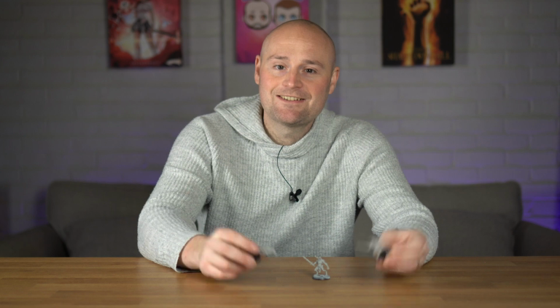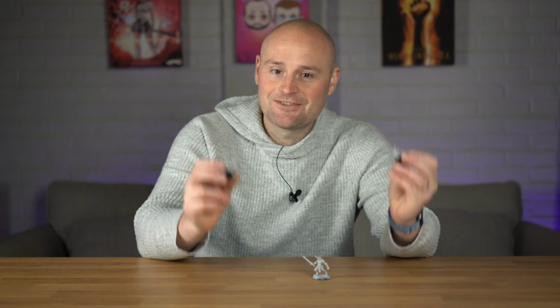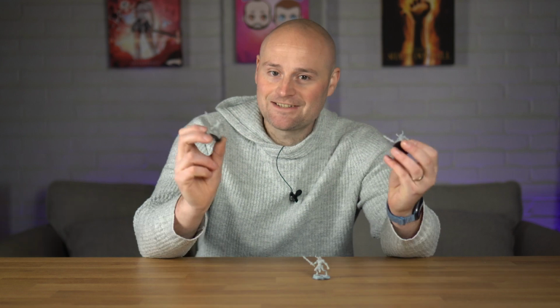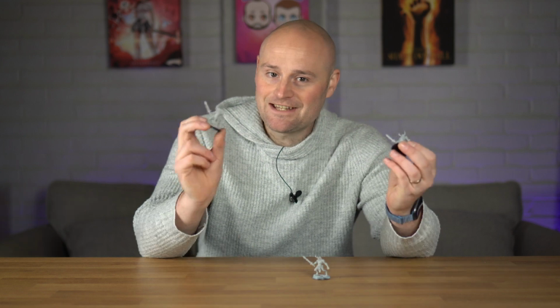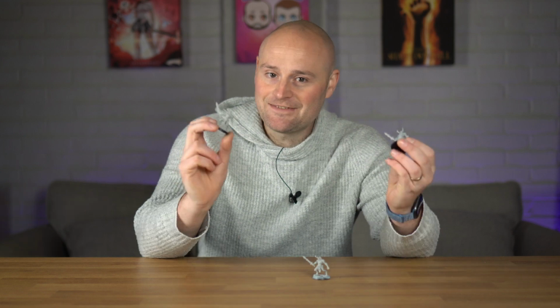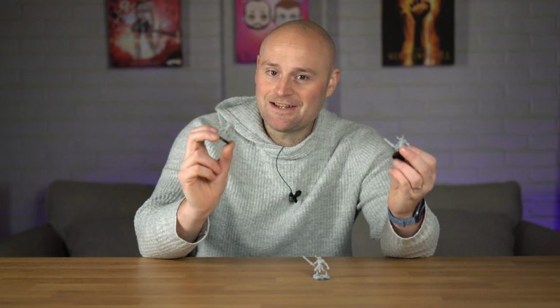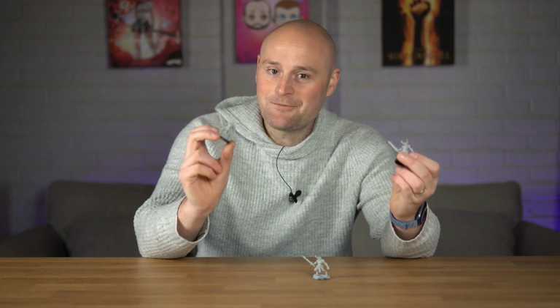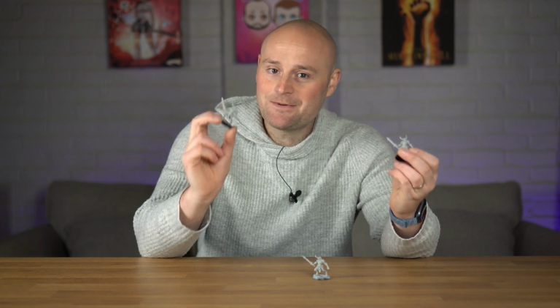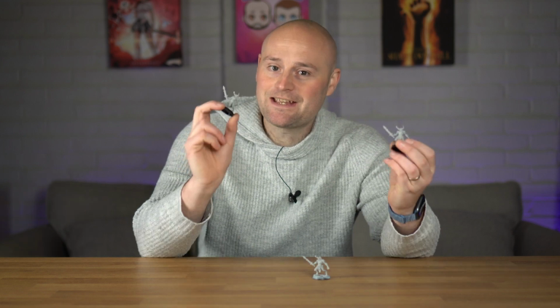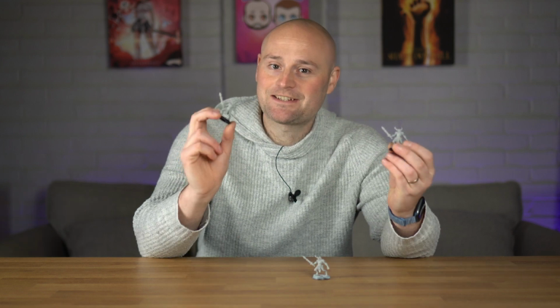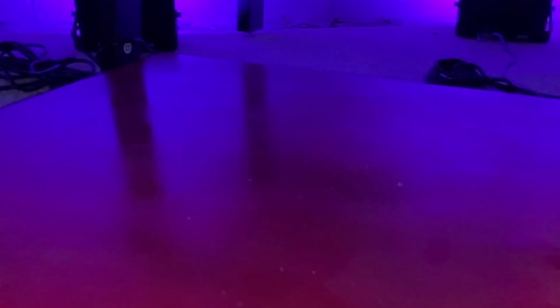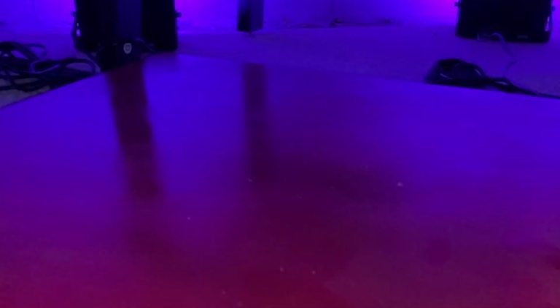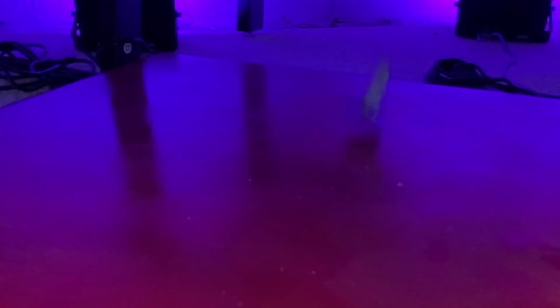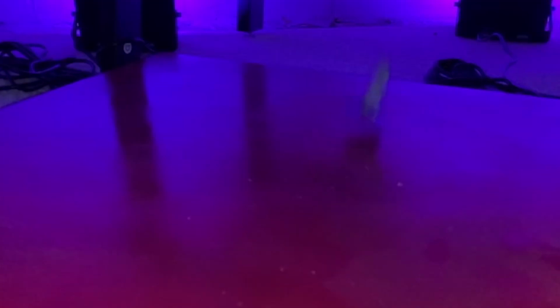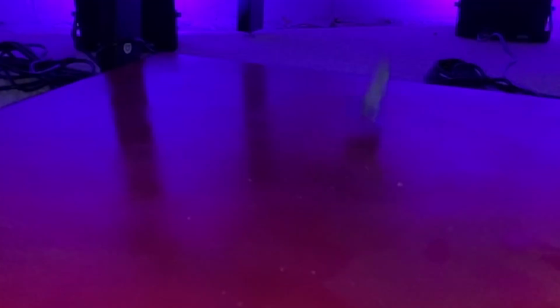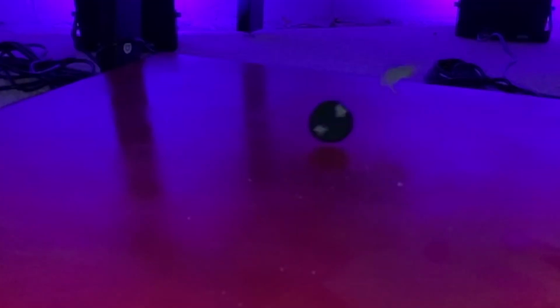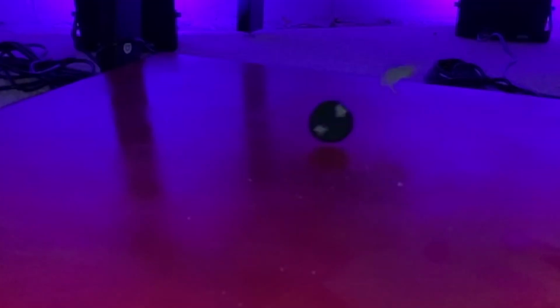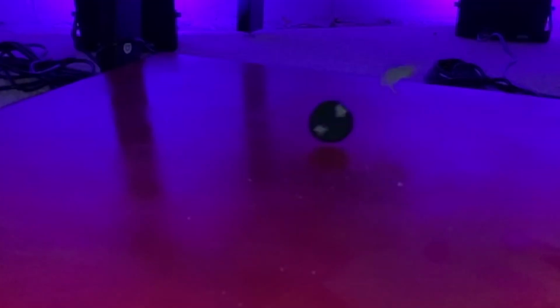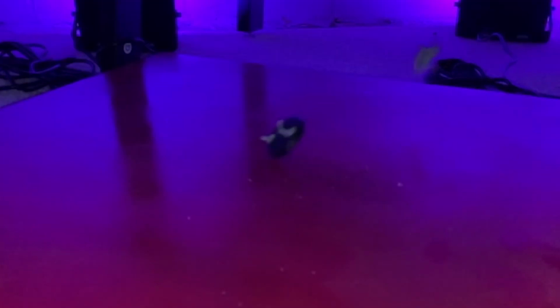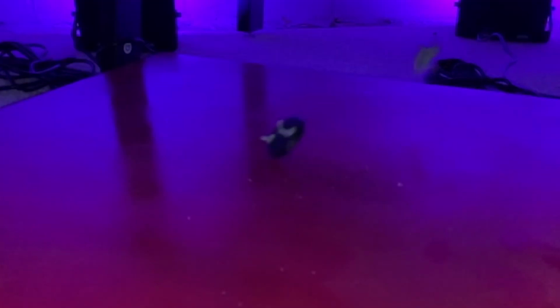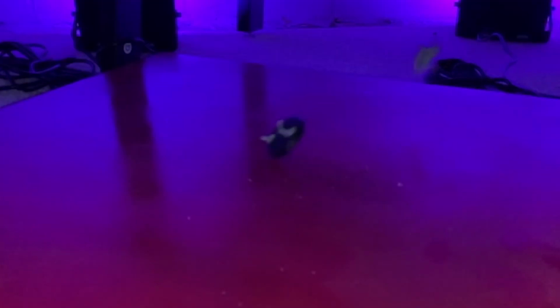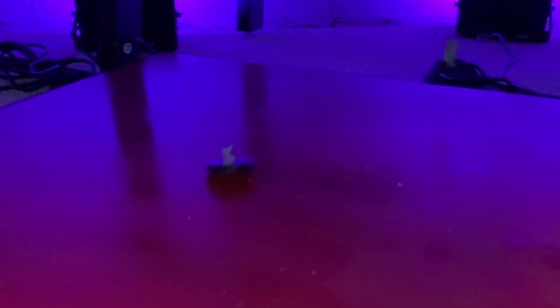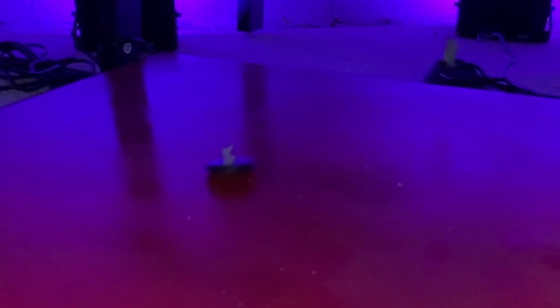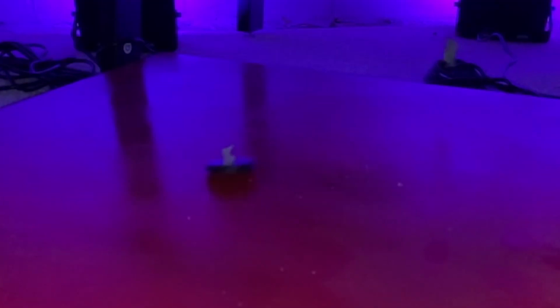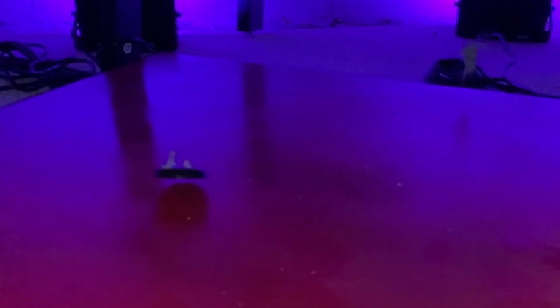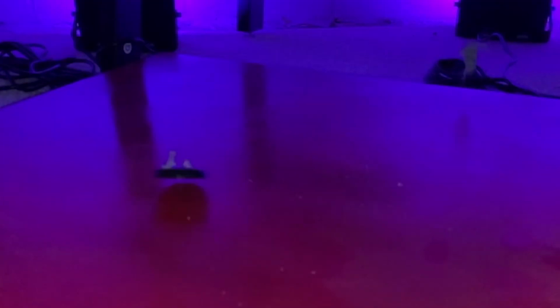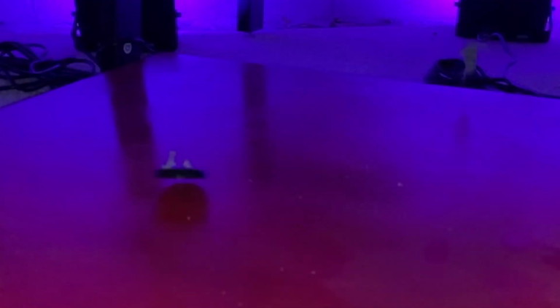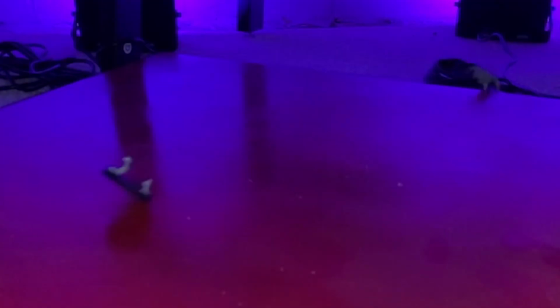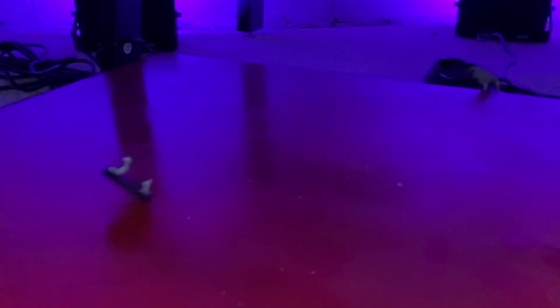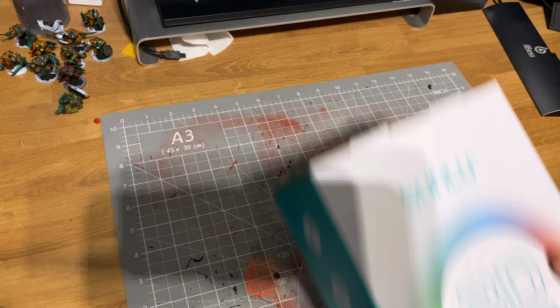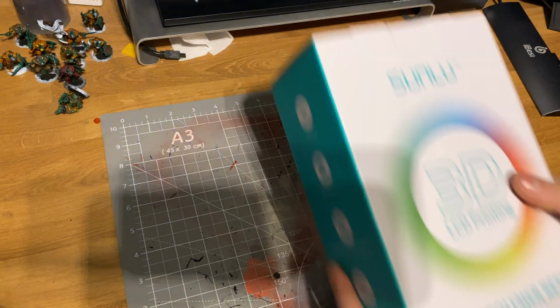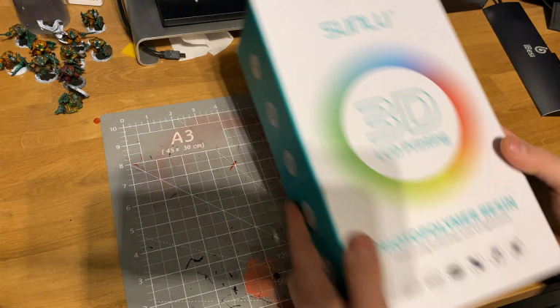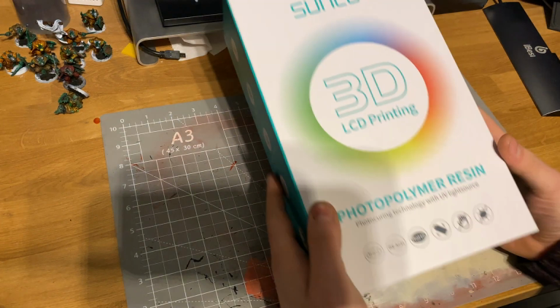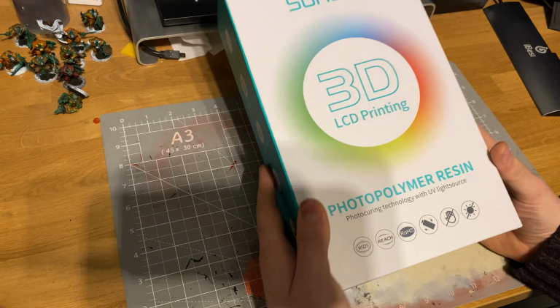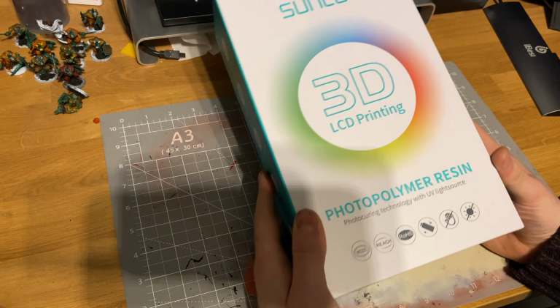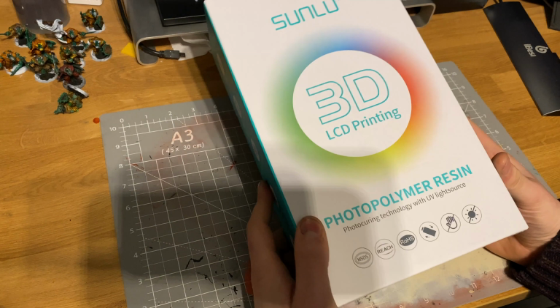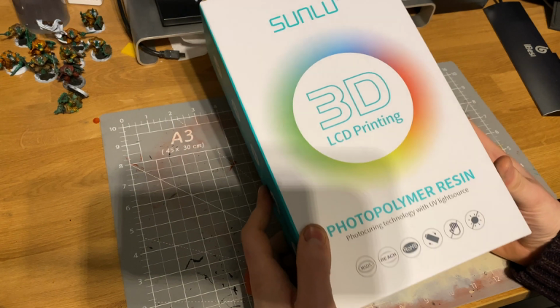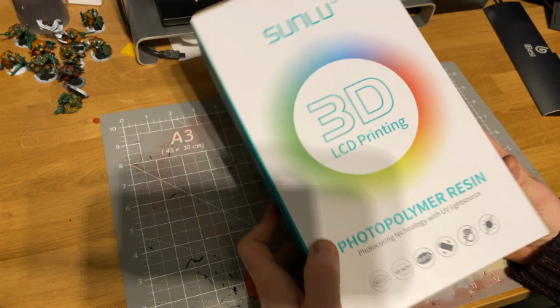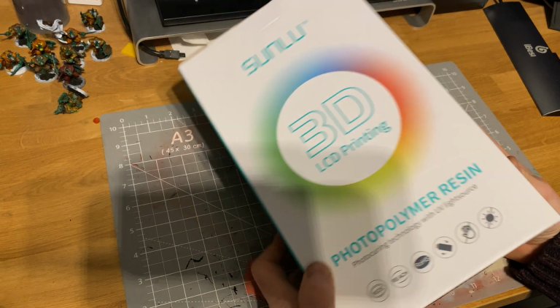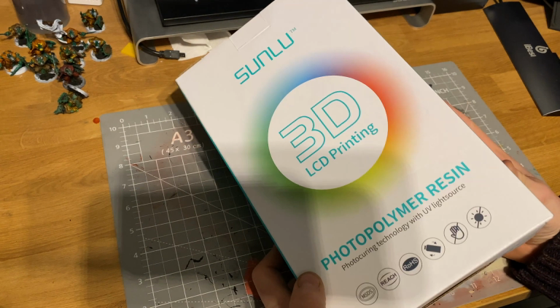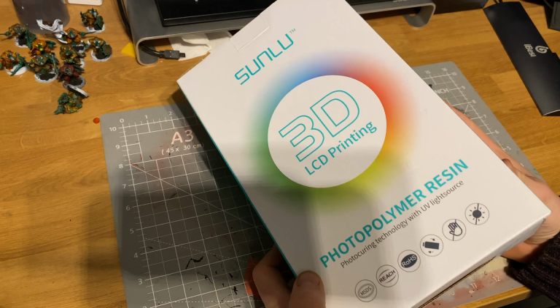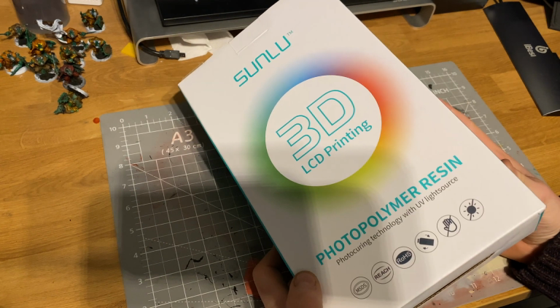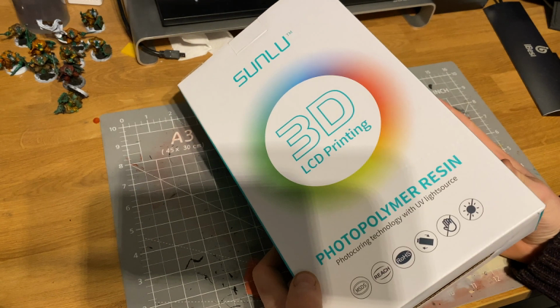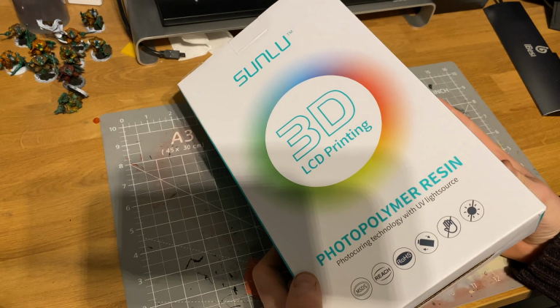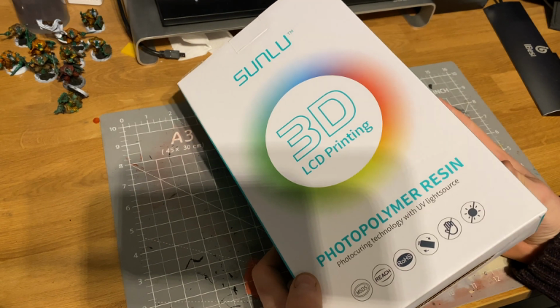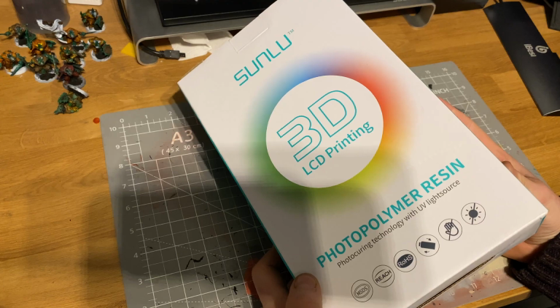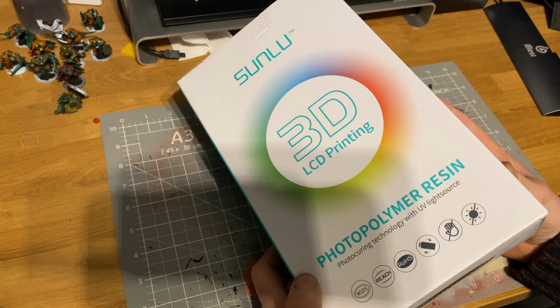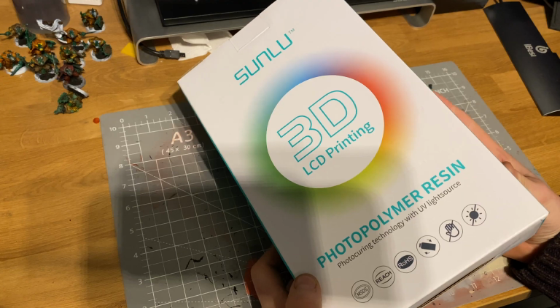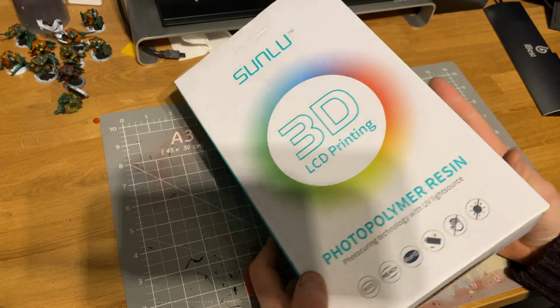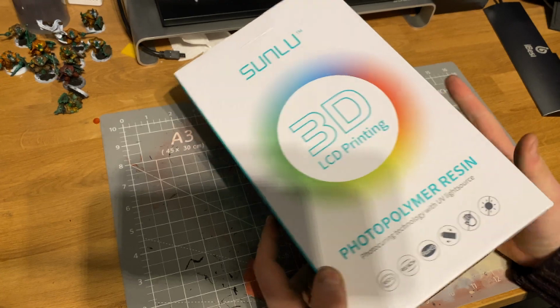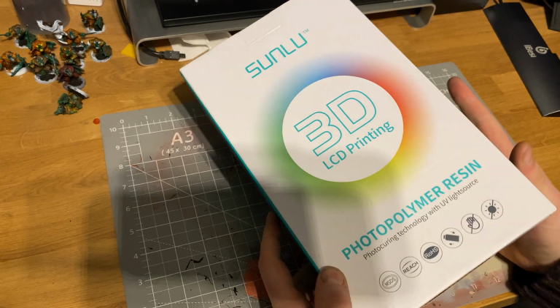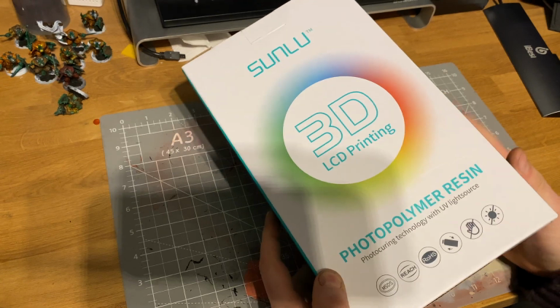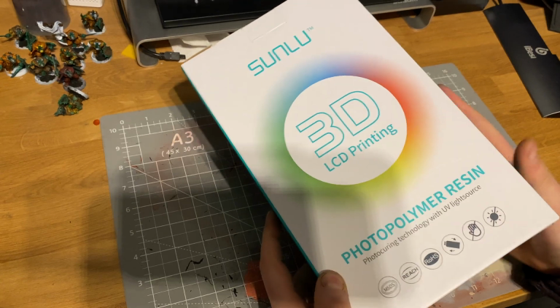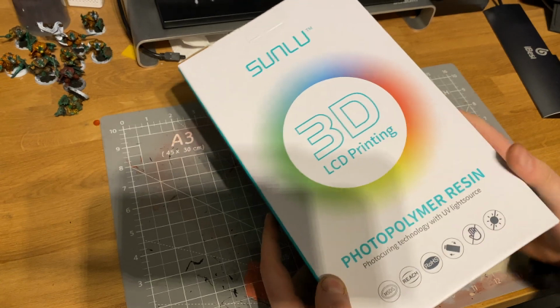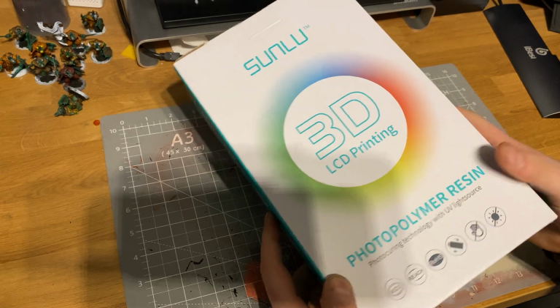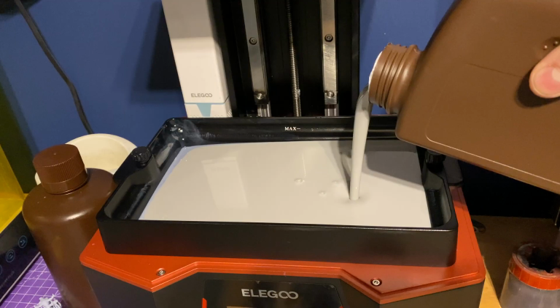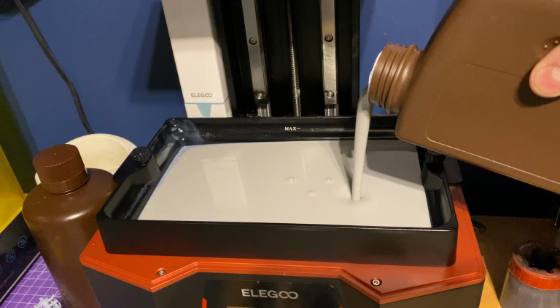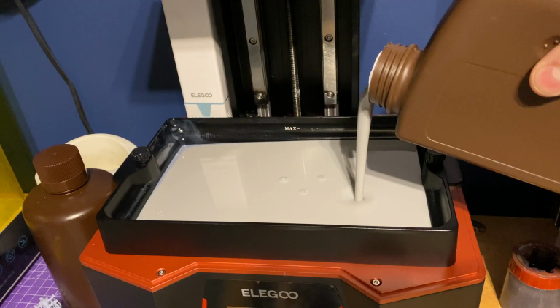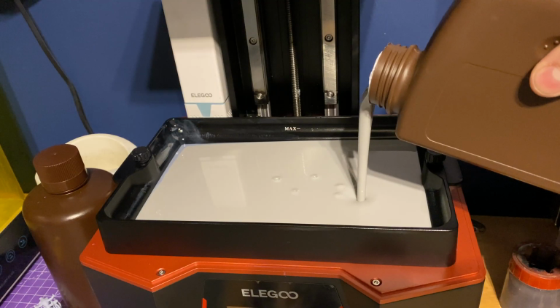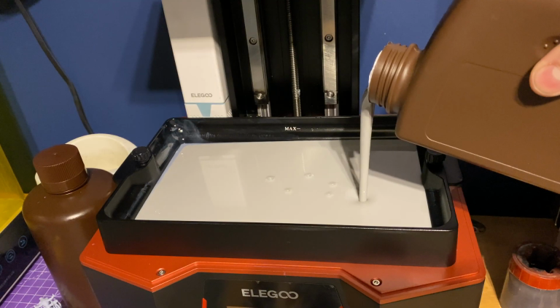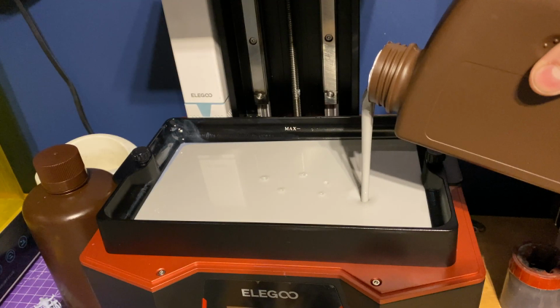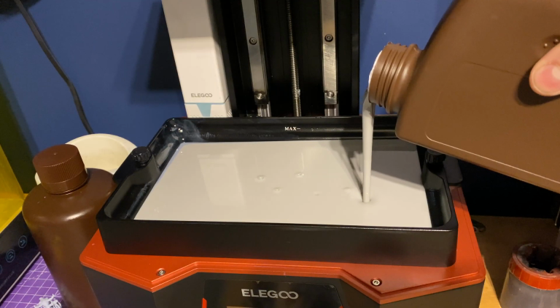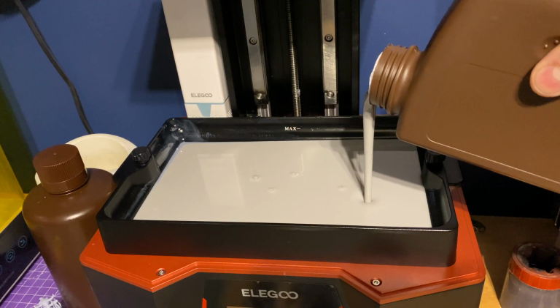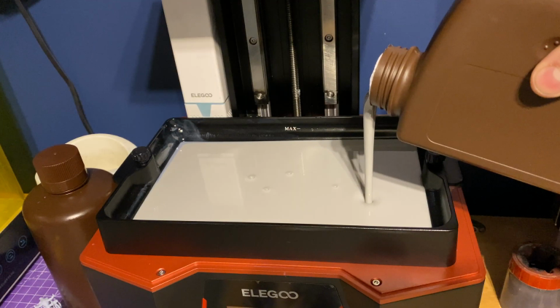So in today's video we get to smash some more miniatures and we'll be testing out the standard grey resin by Sunlou. Let's get on with this smashing.